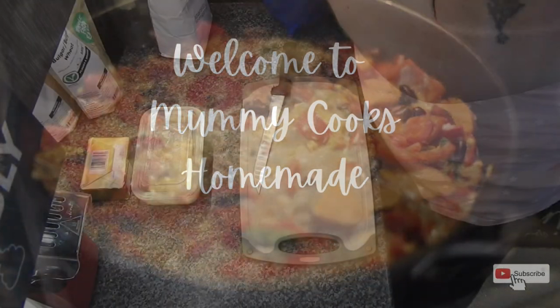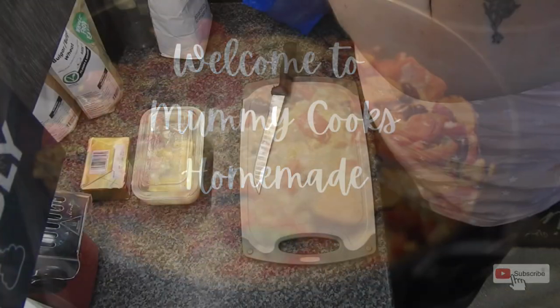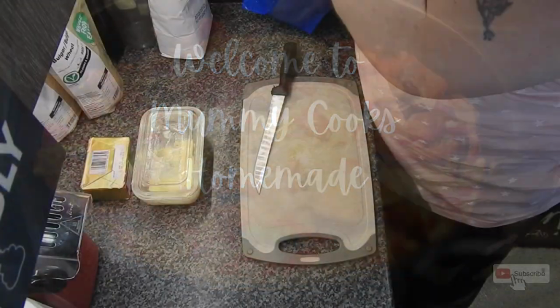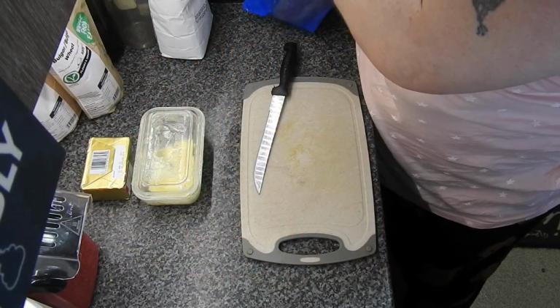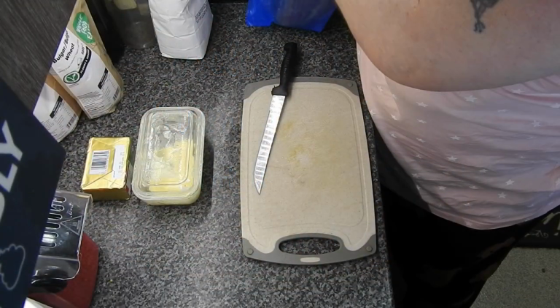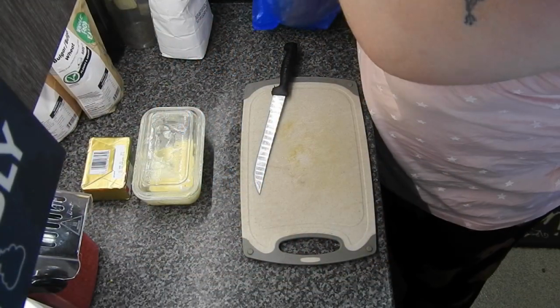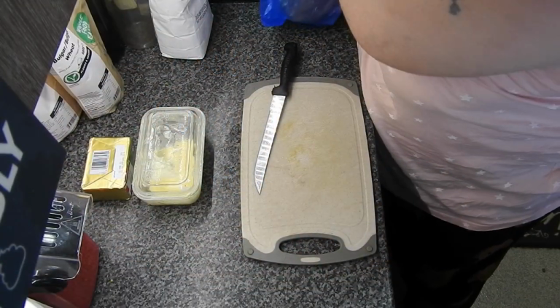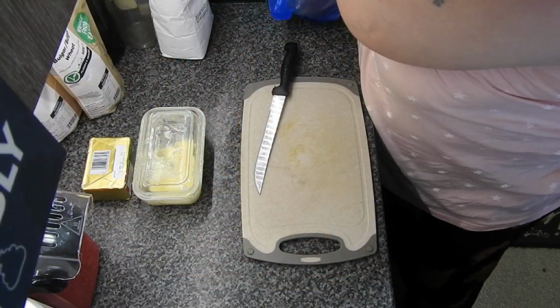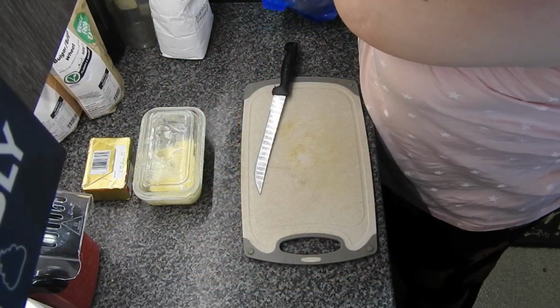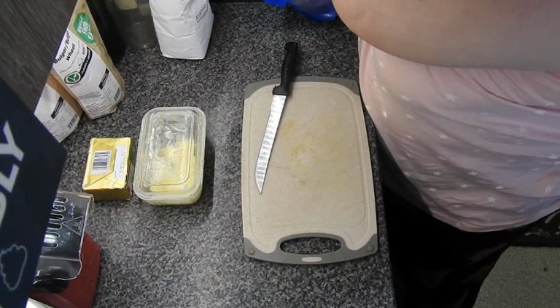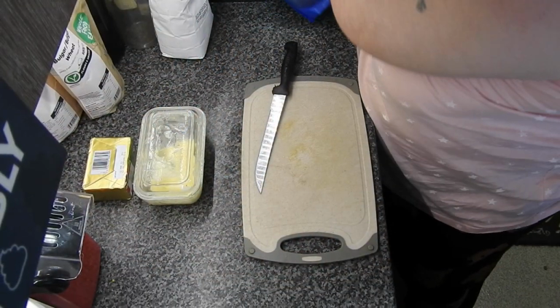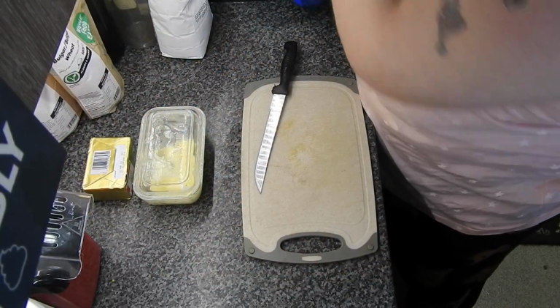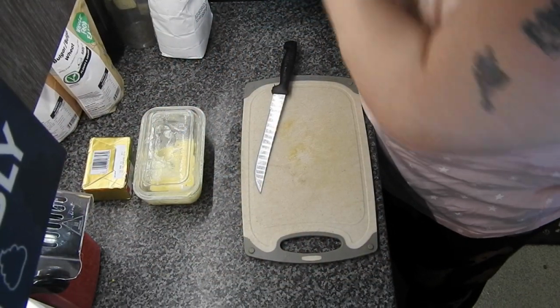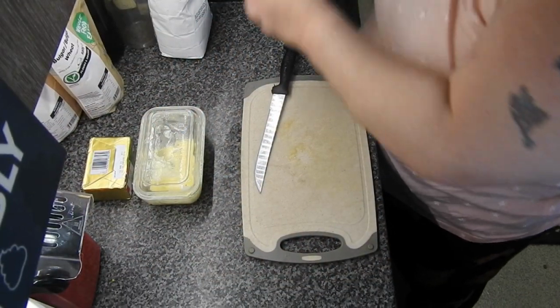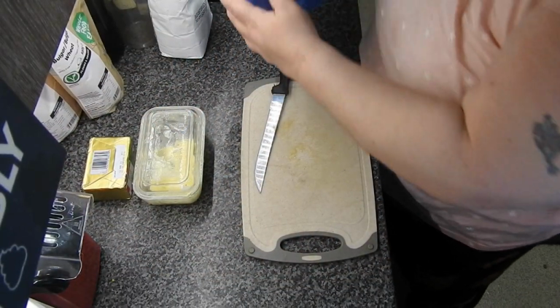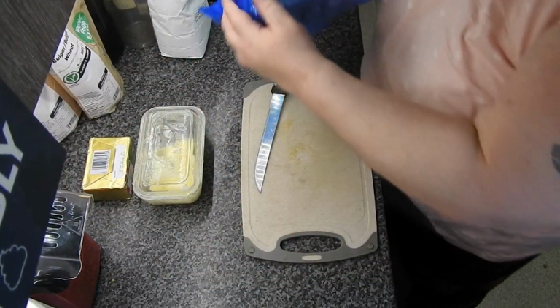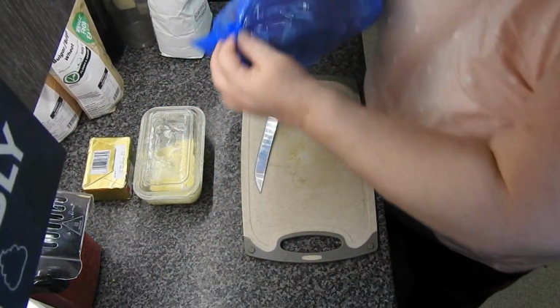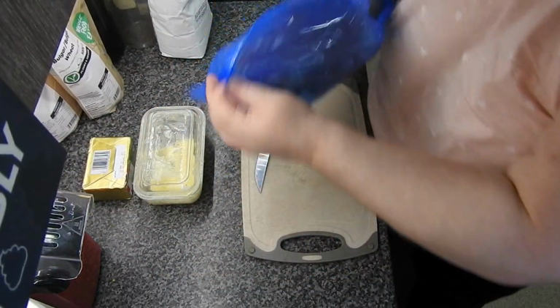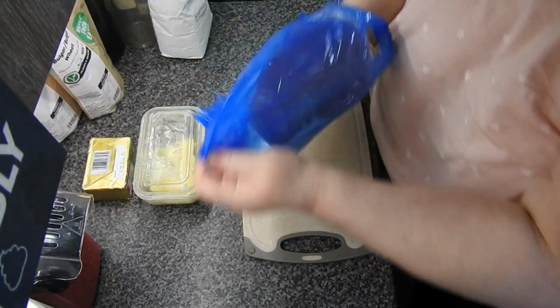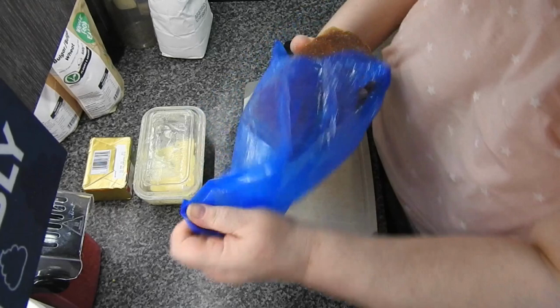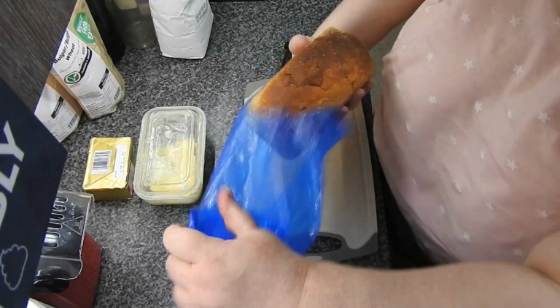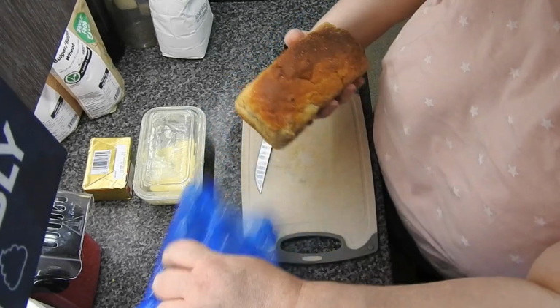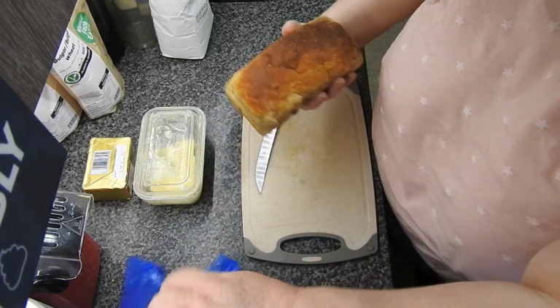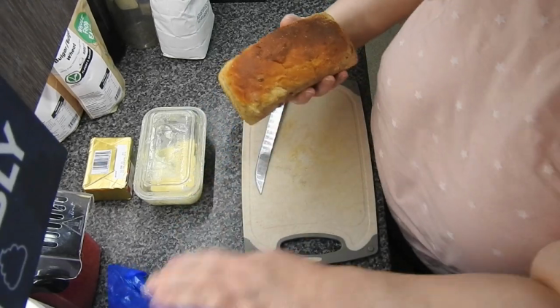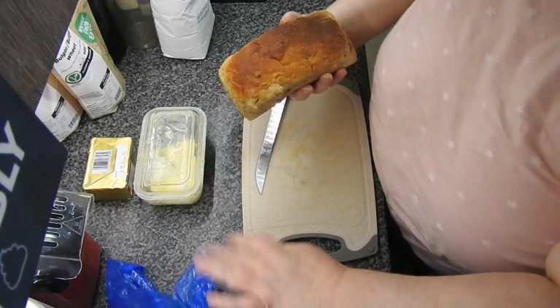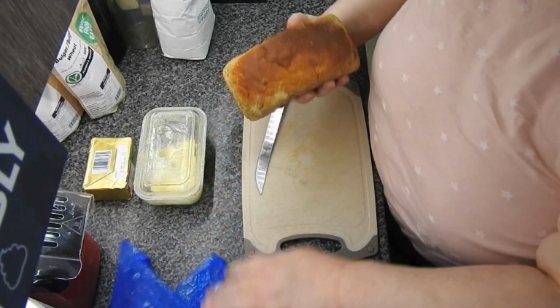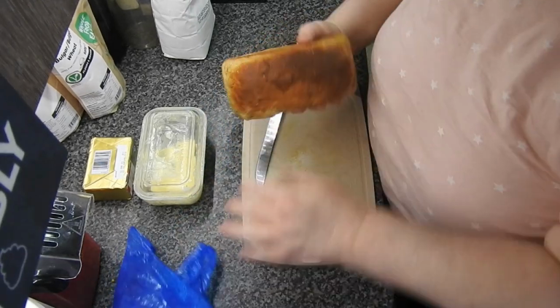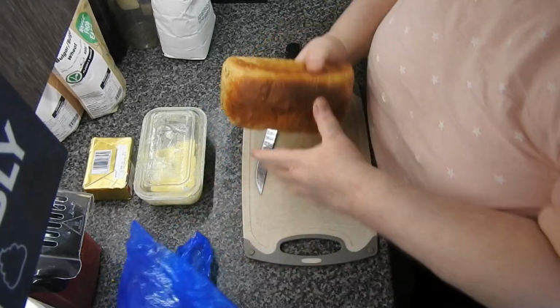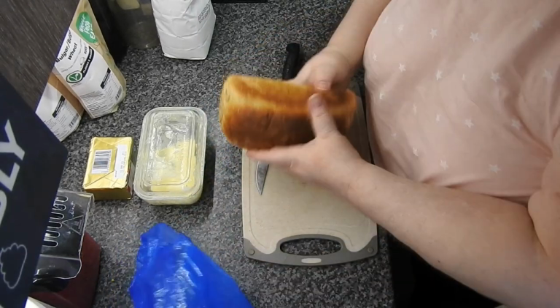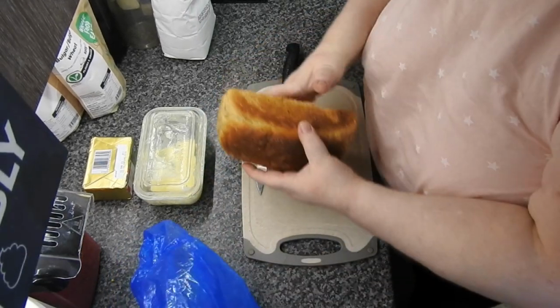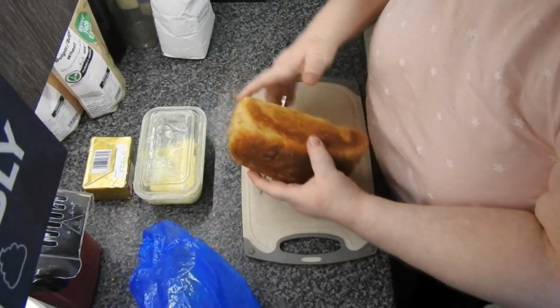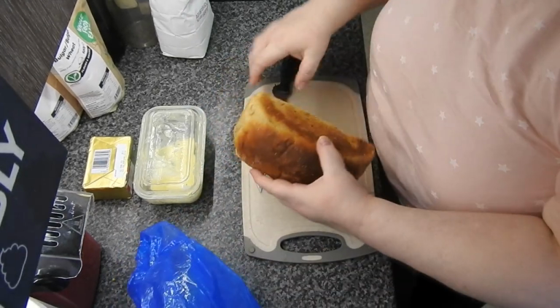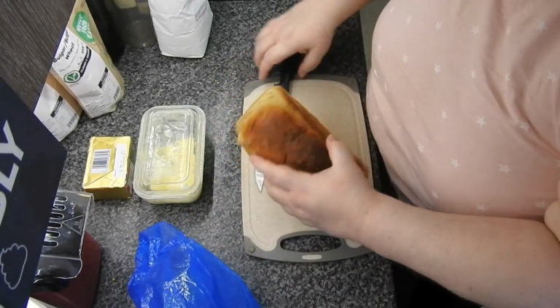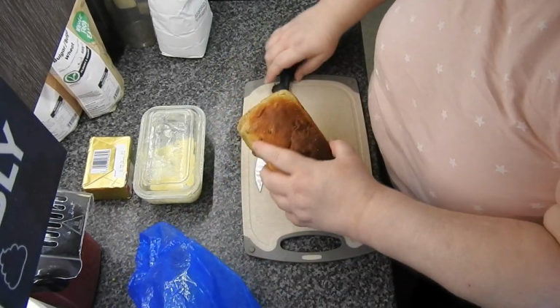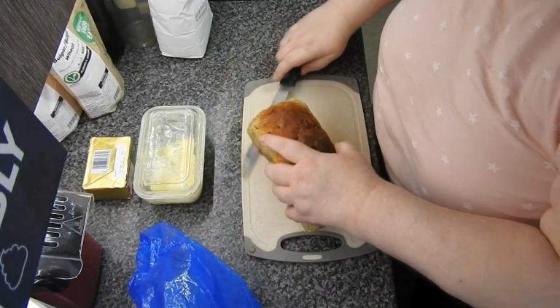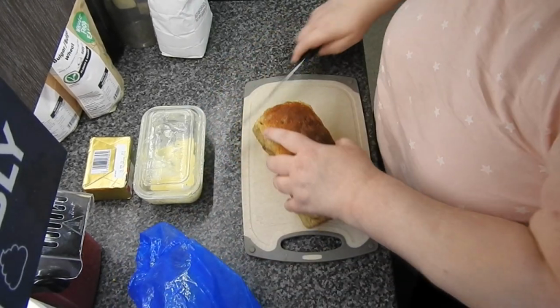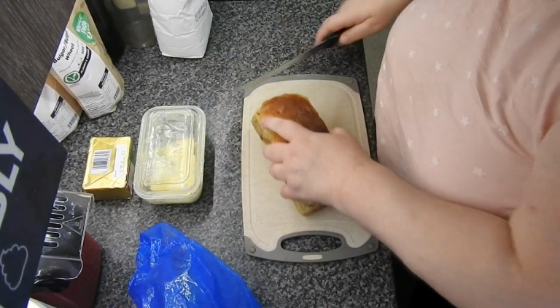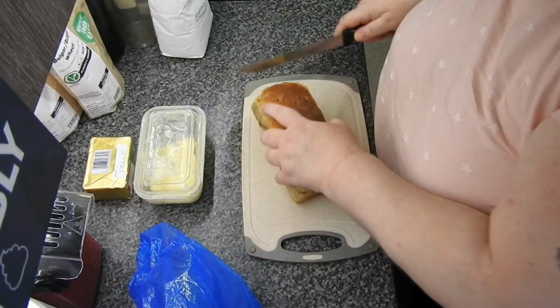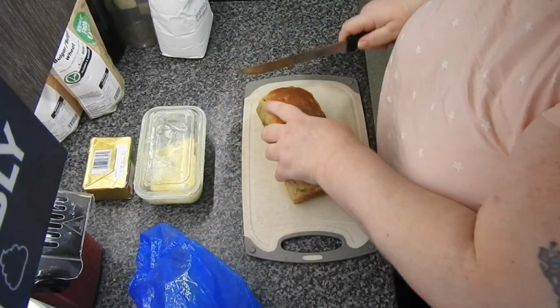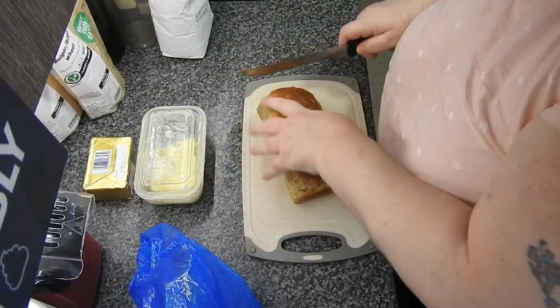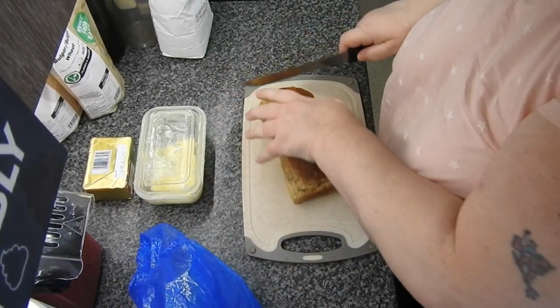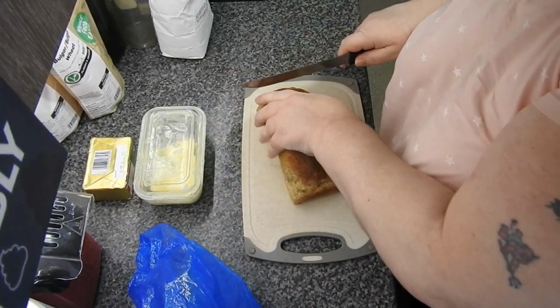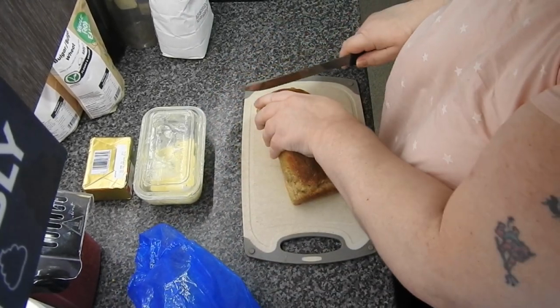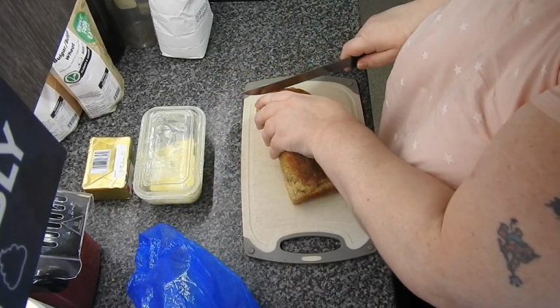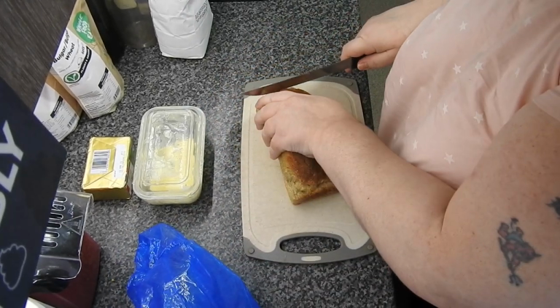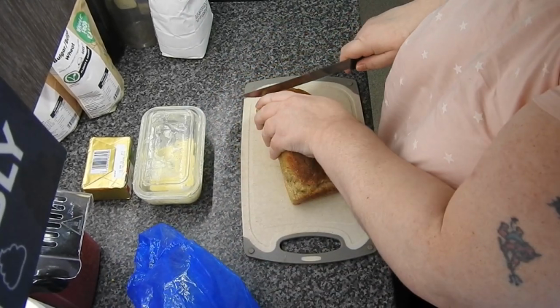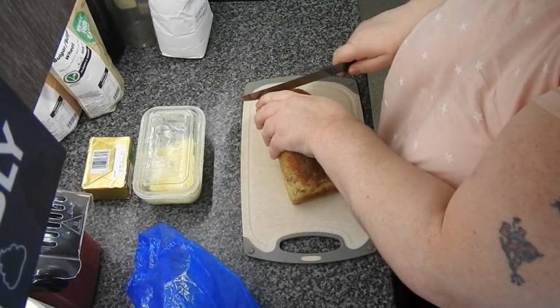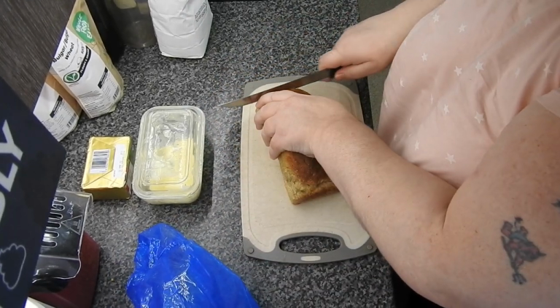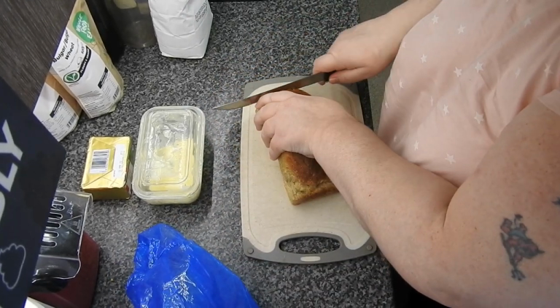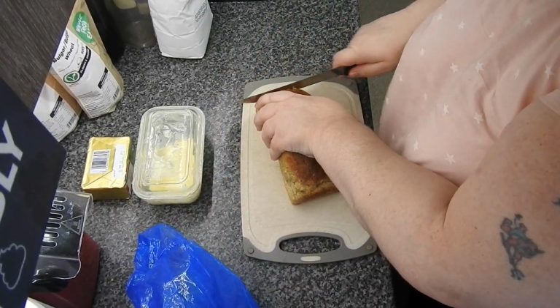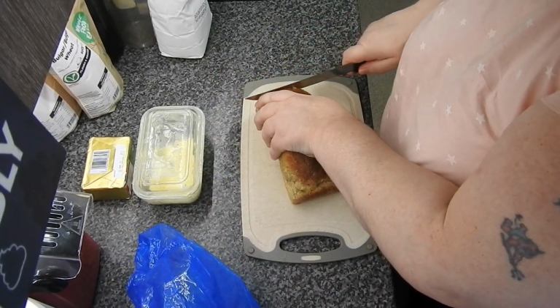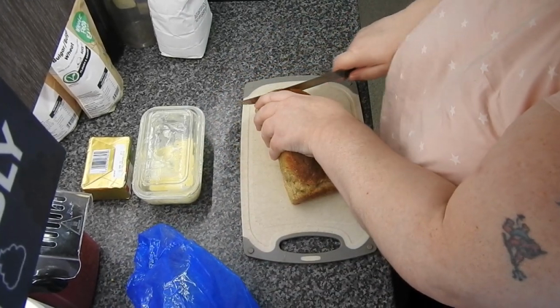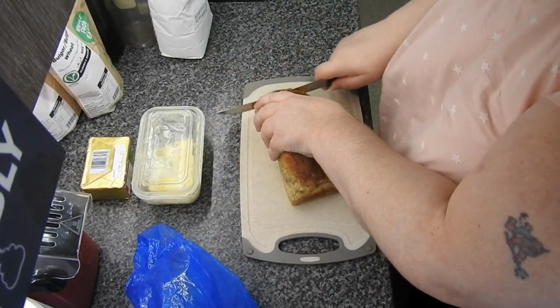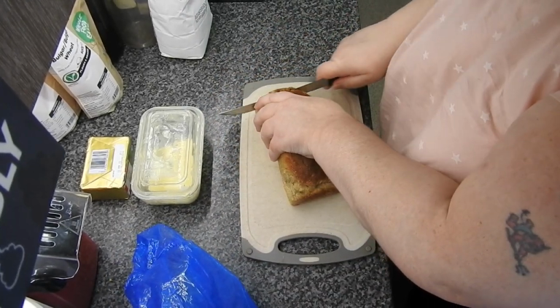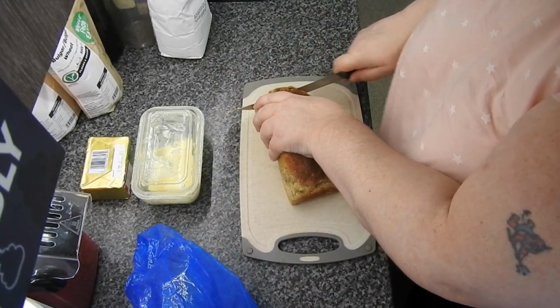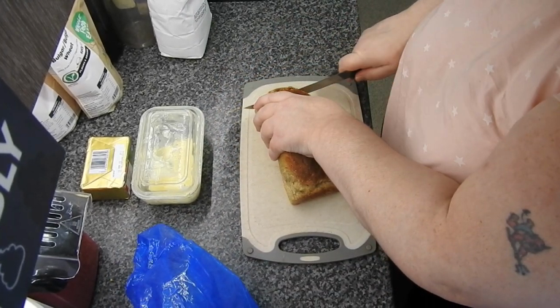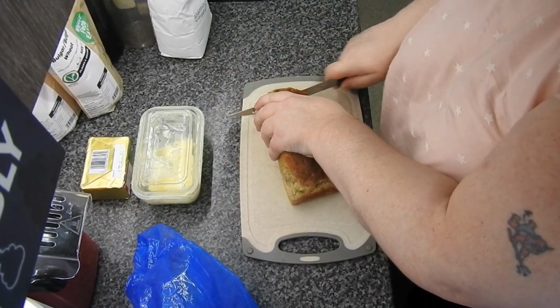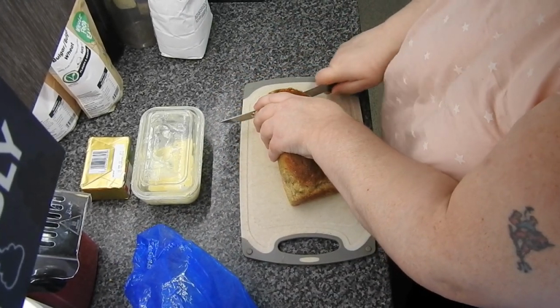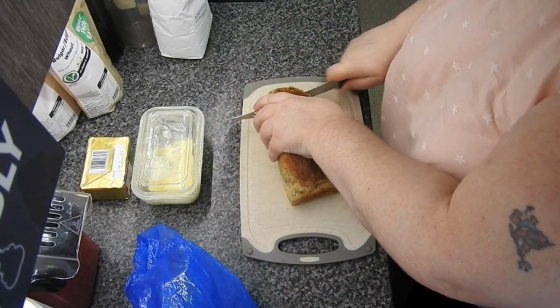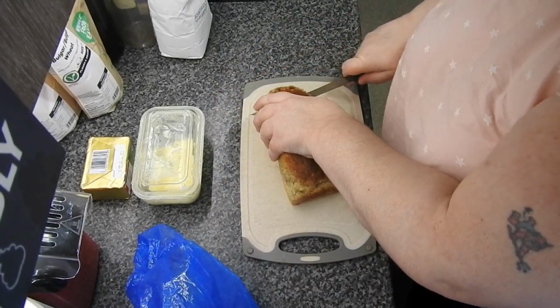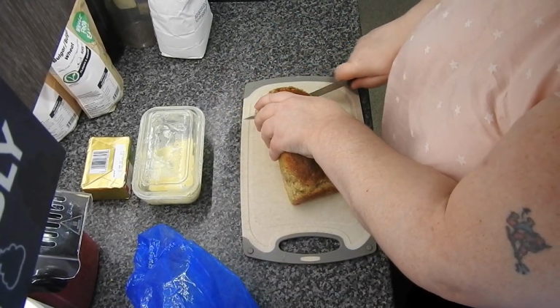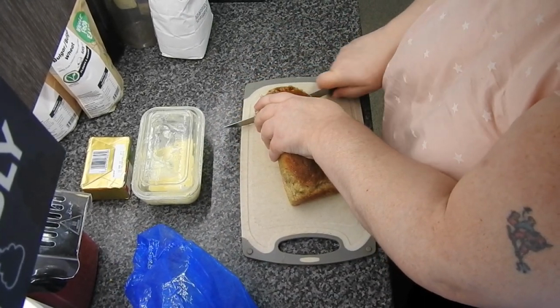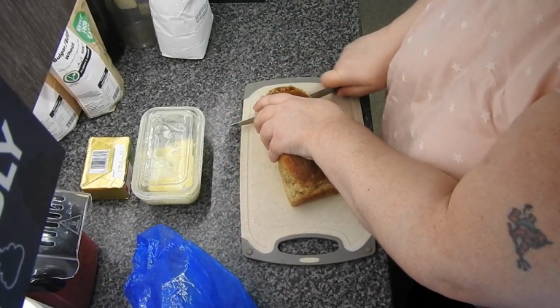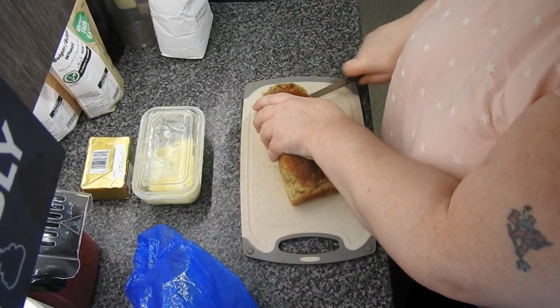Hi guys and welcome back to Mummy Cooks Homemade. My name's Hayley and this is the day in the life of my kitchen.